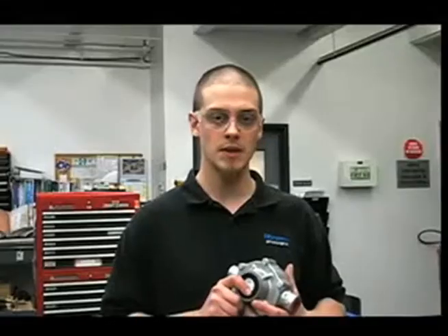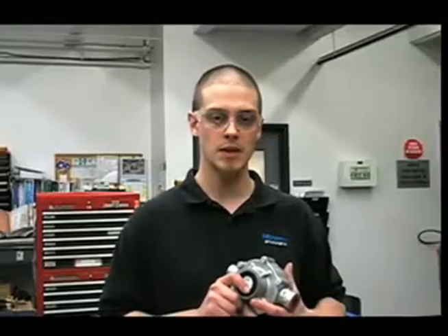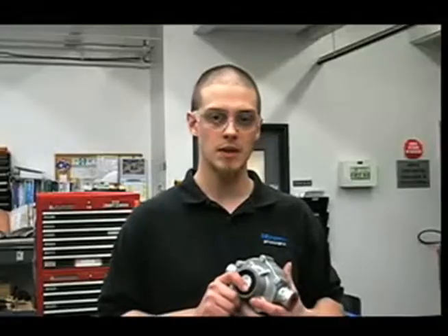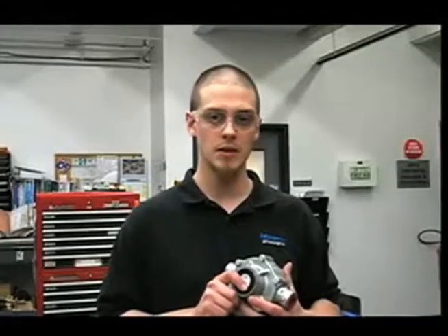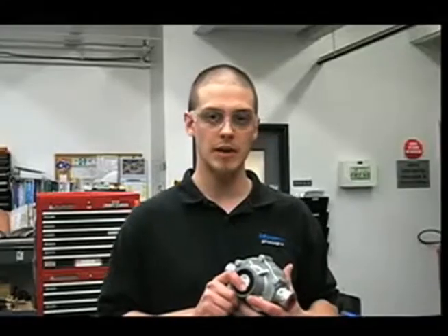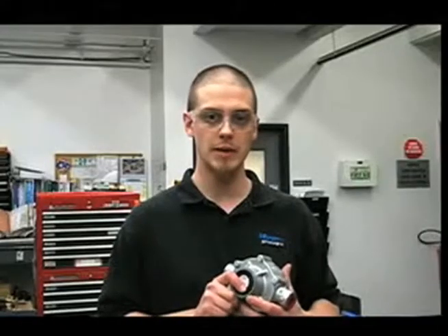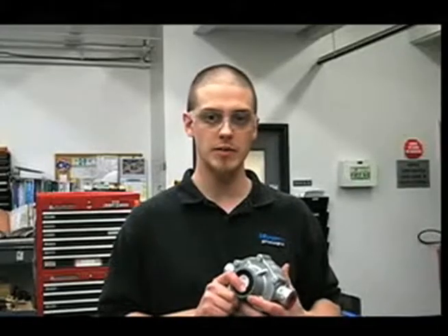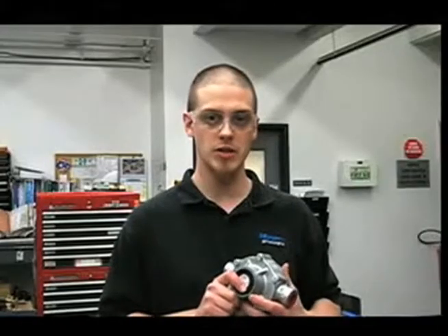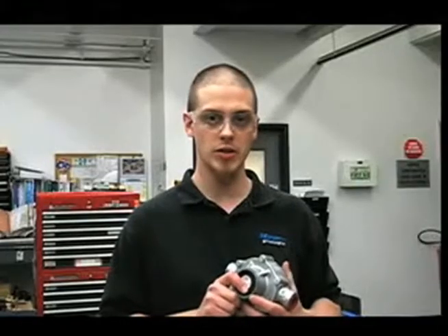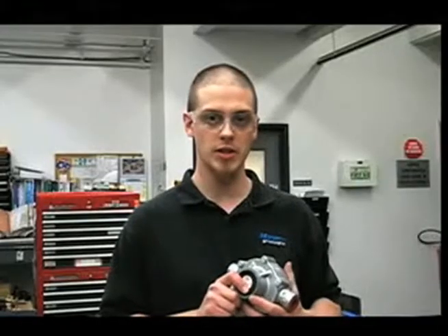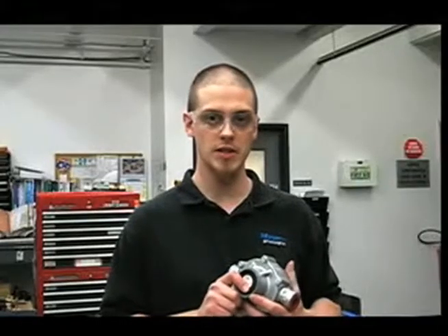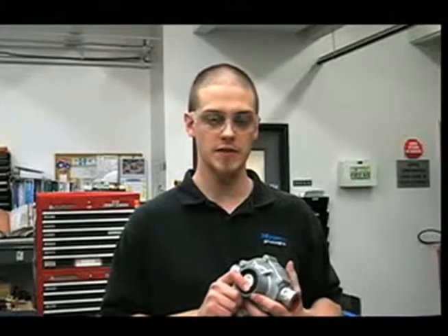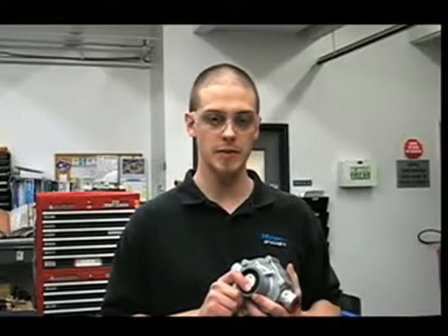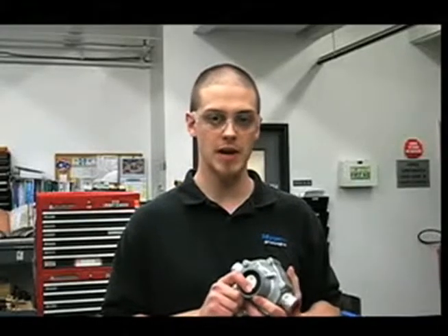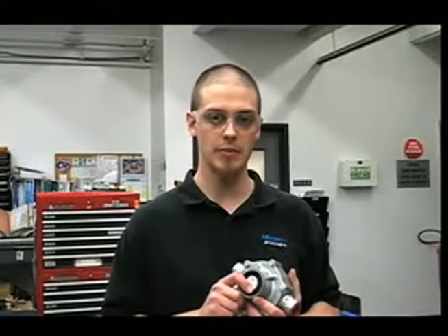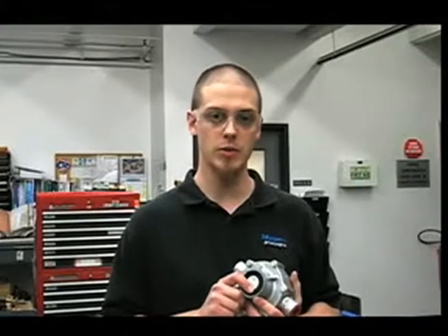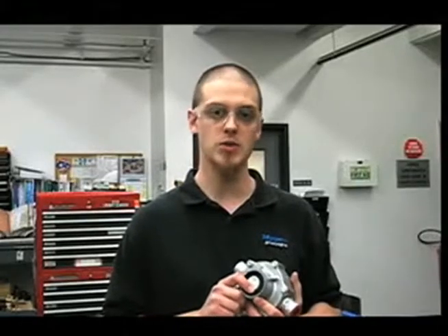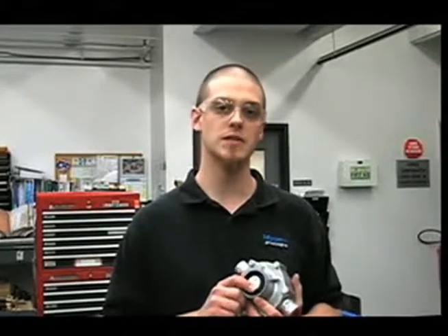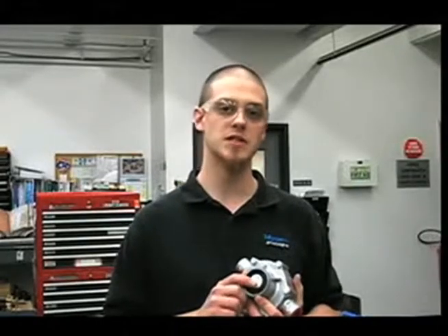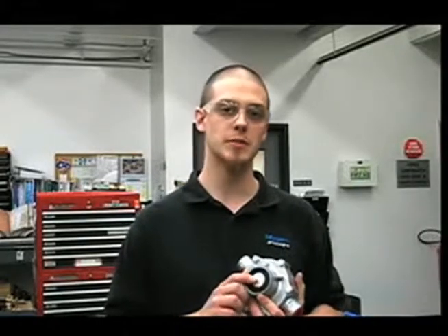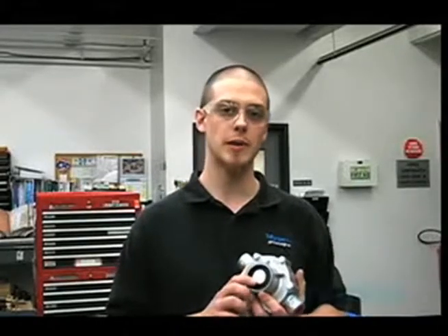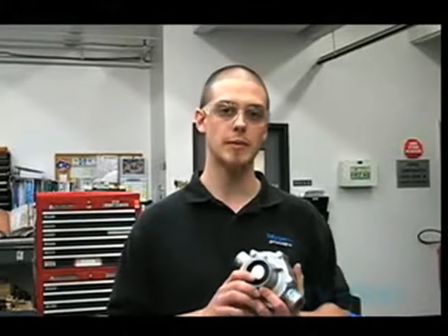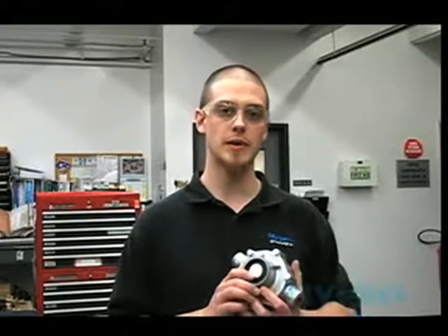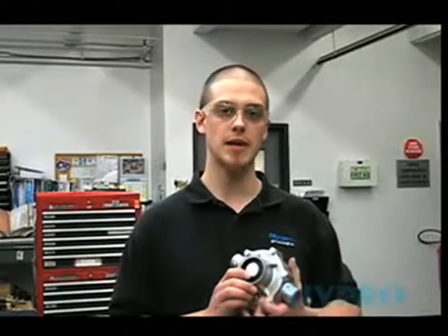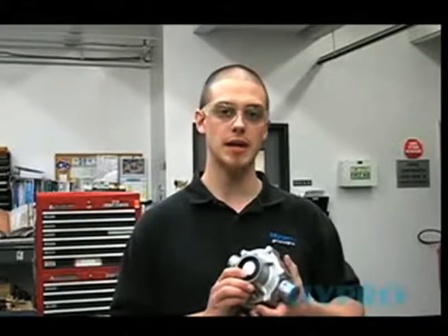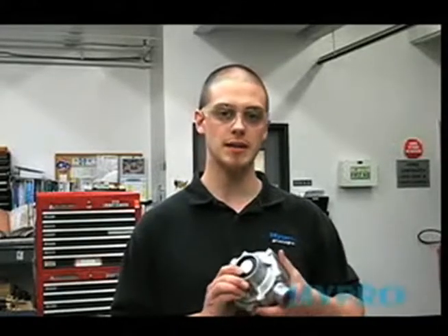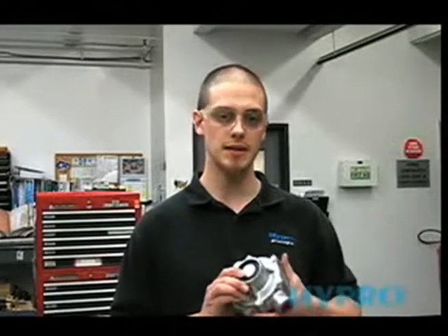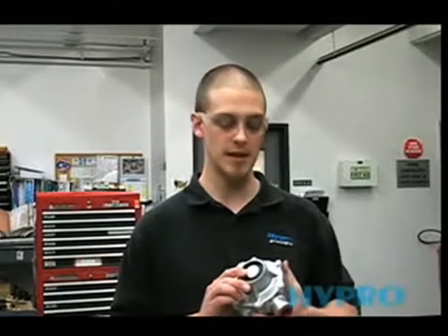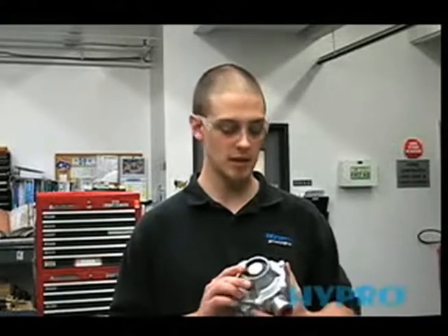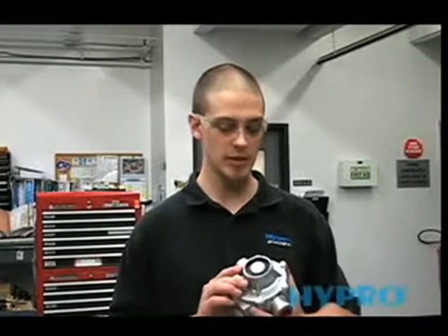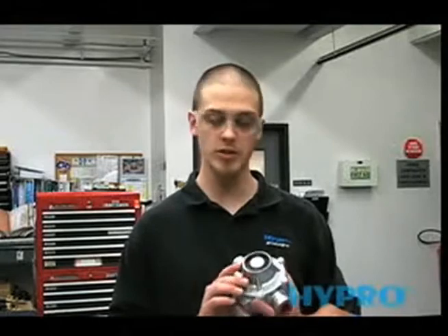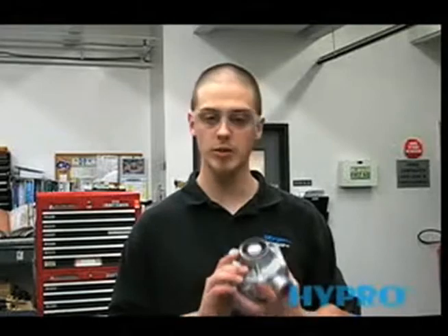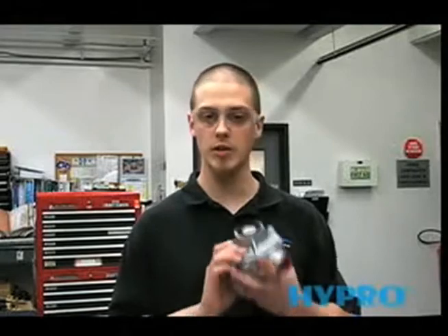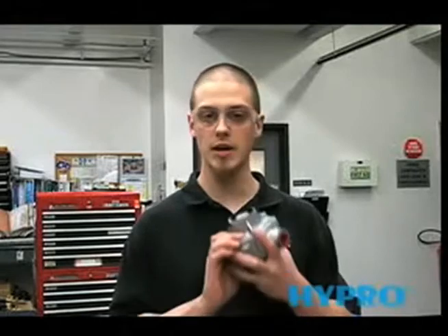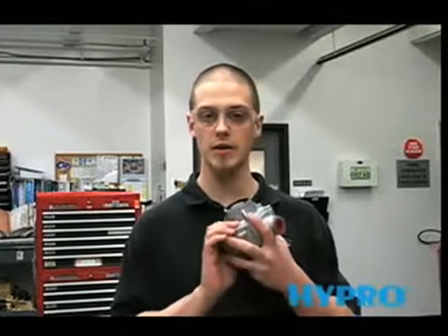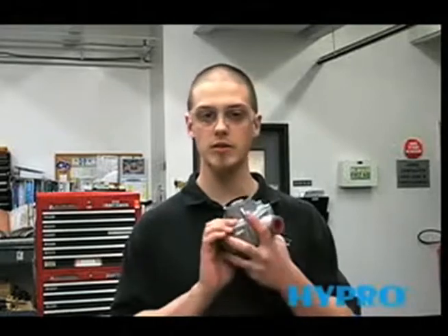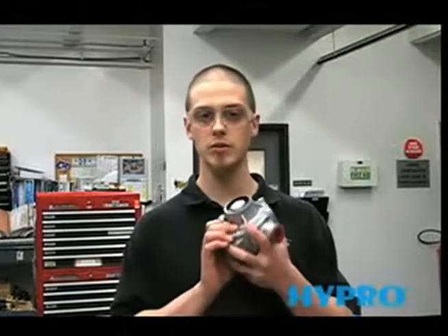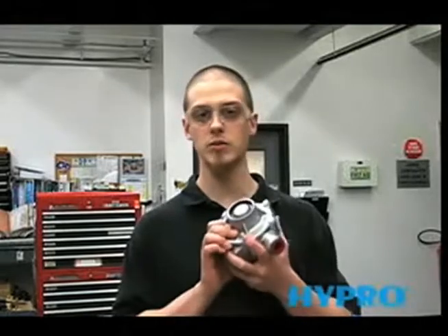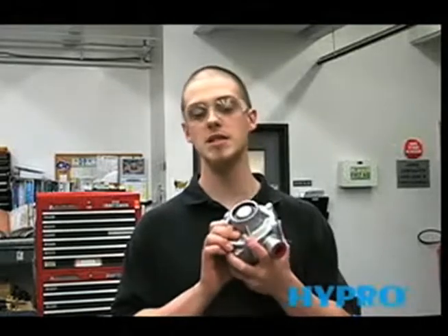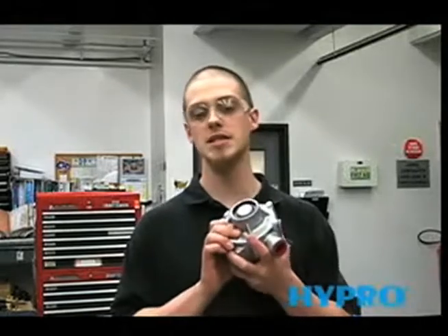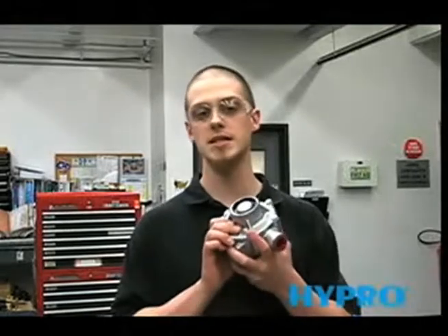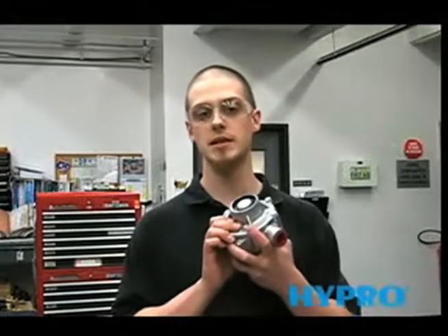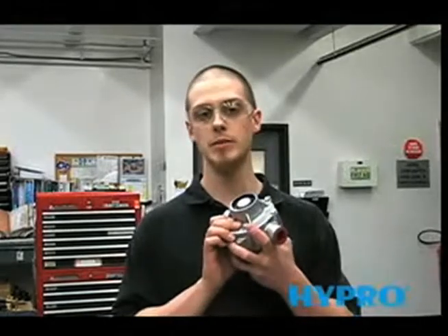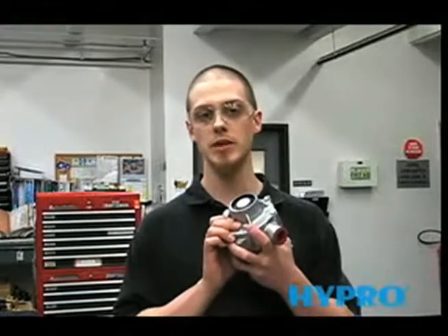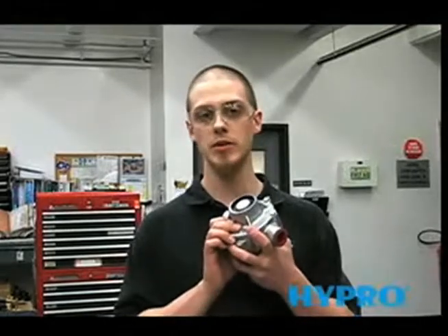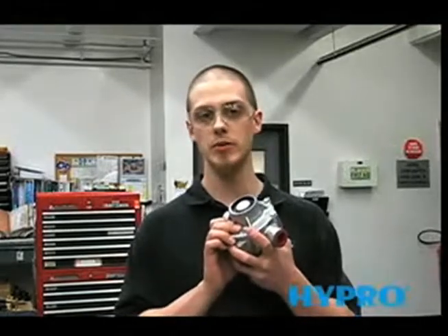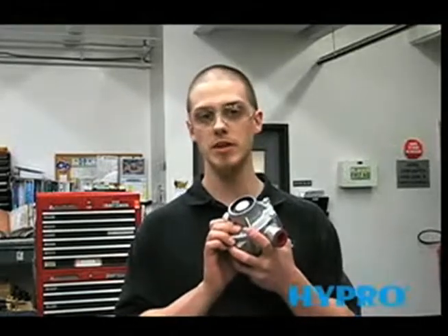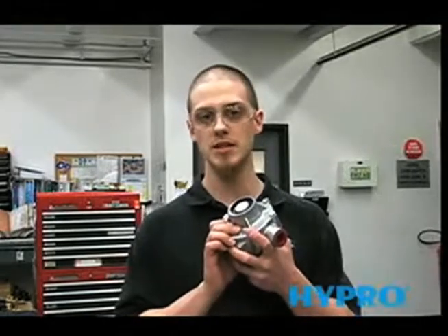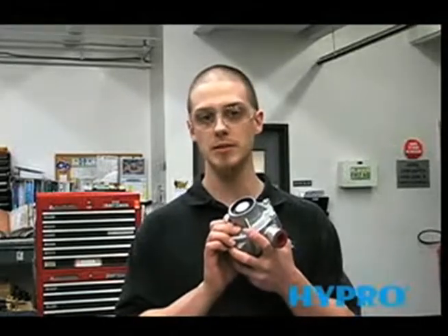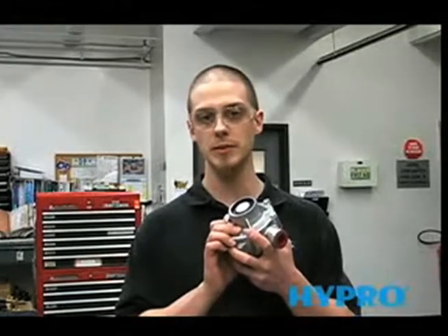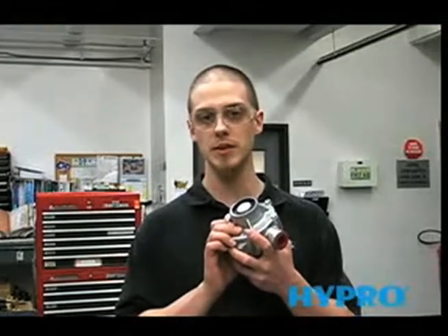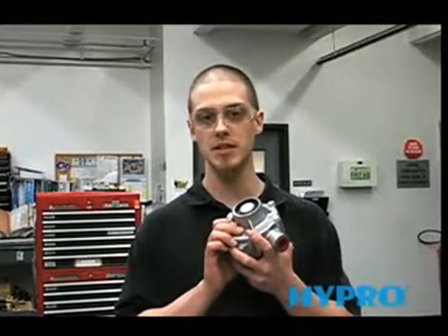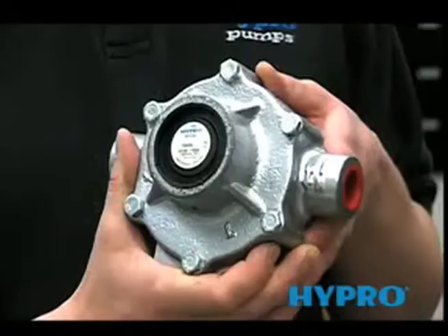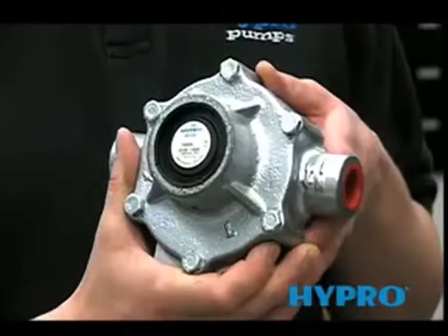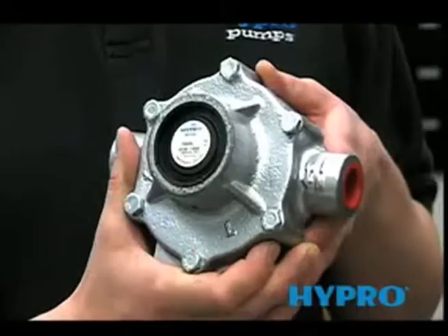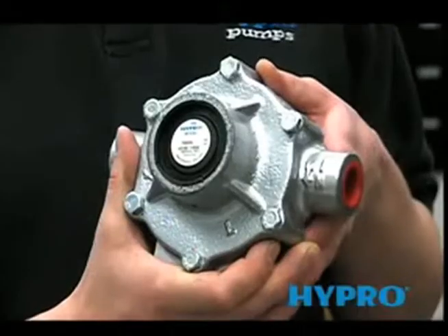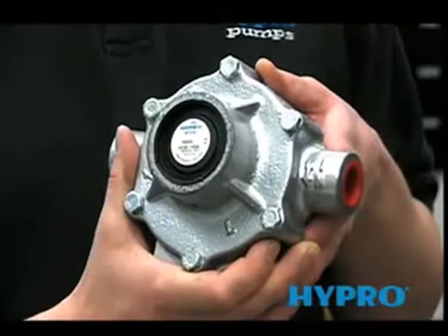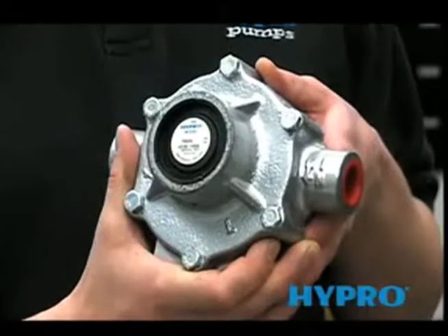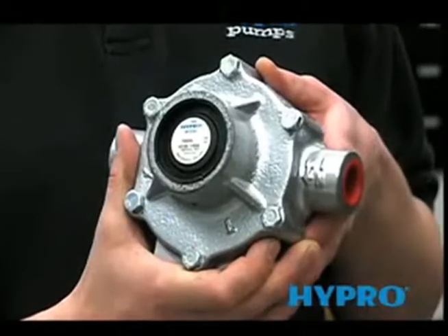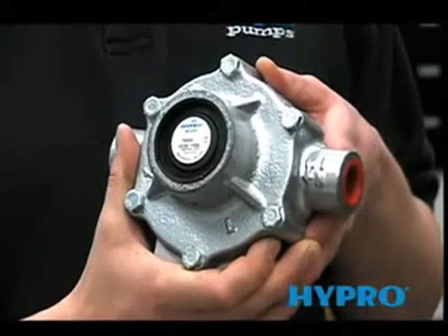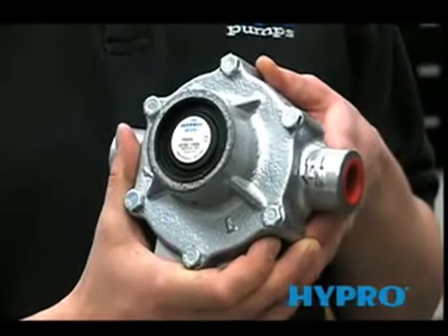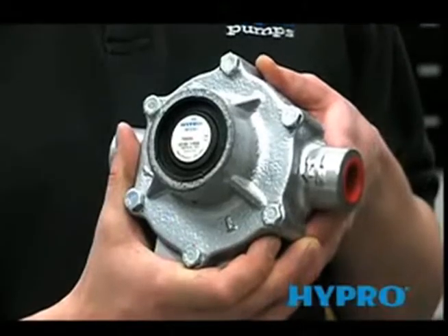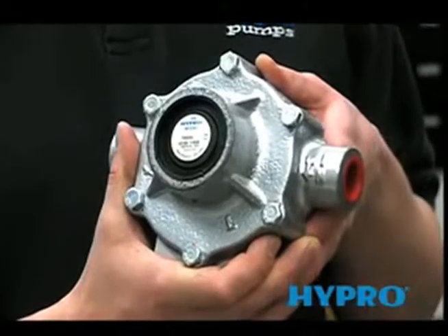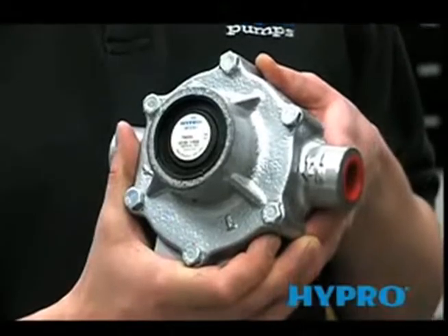My name is Chris from the HyPRO service department and today I'll be showing you how to disassemble and reassemble a 7560XL.